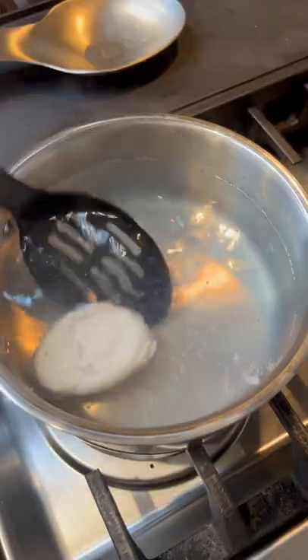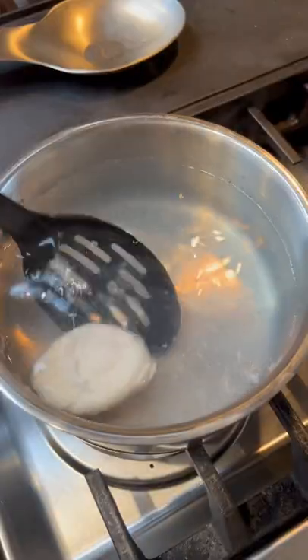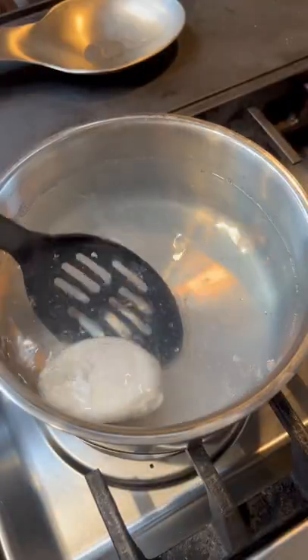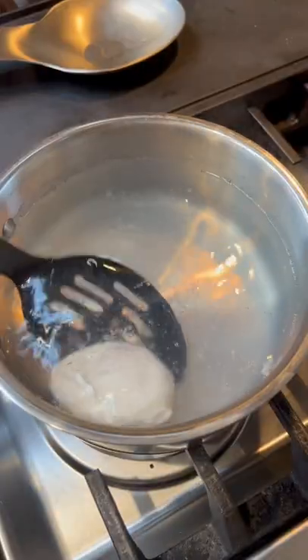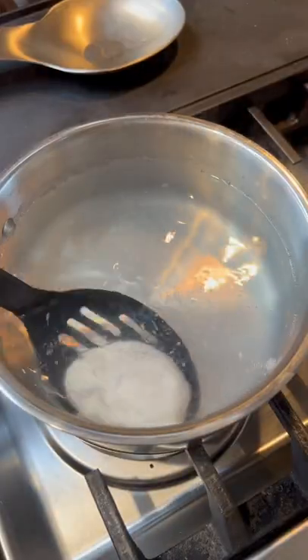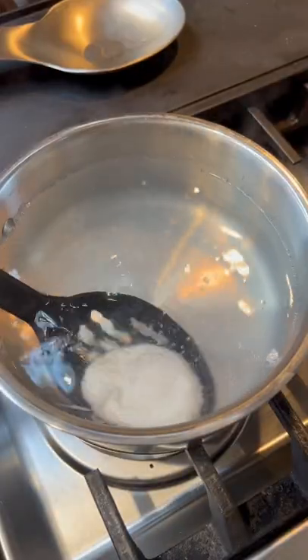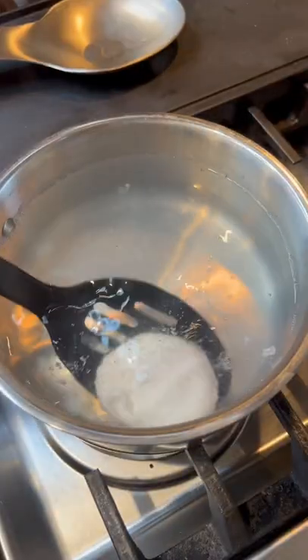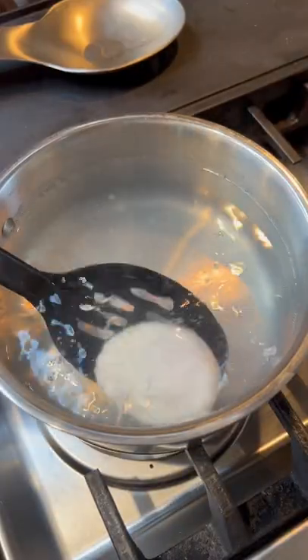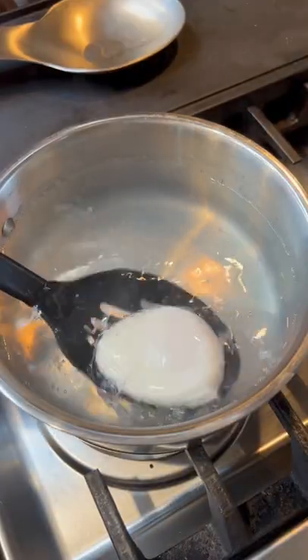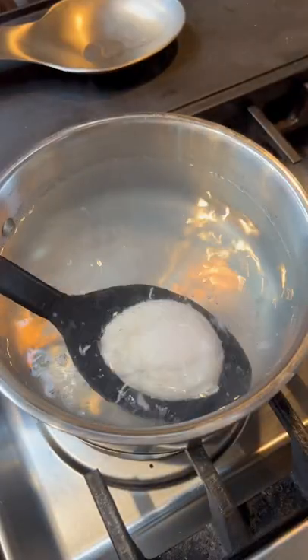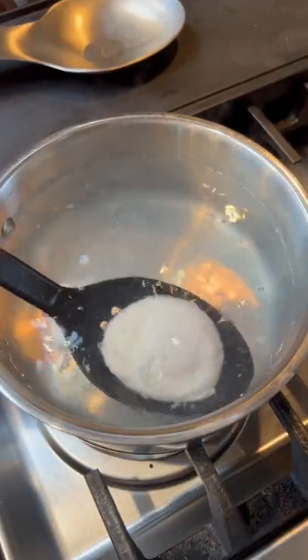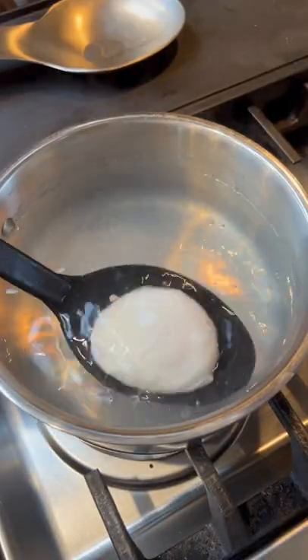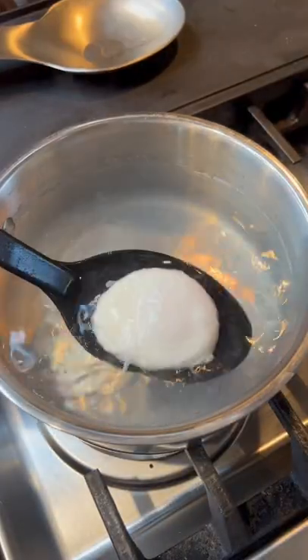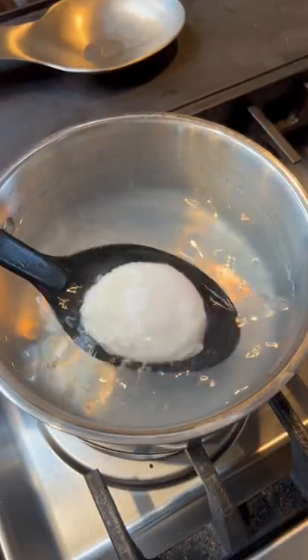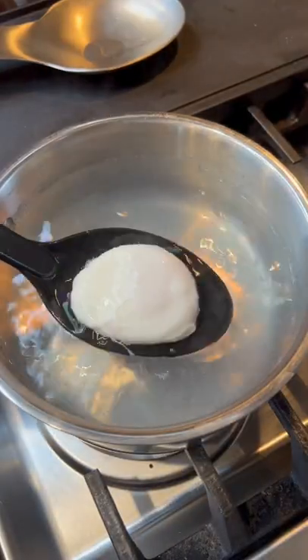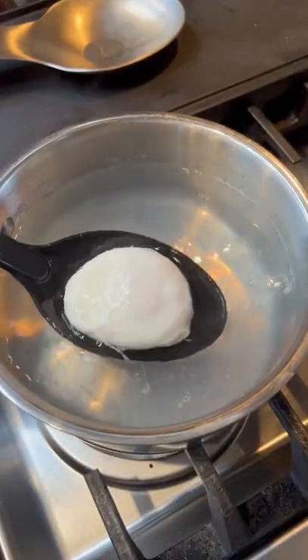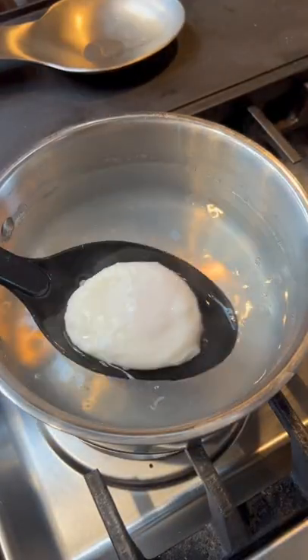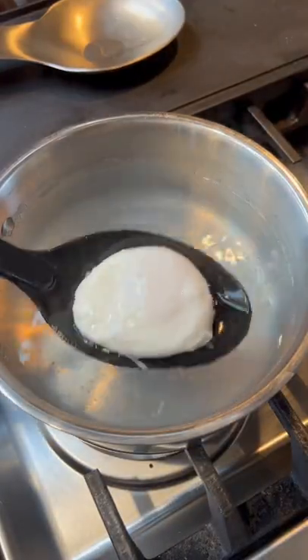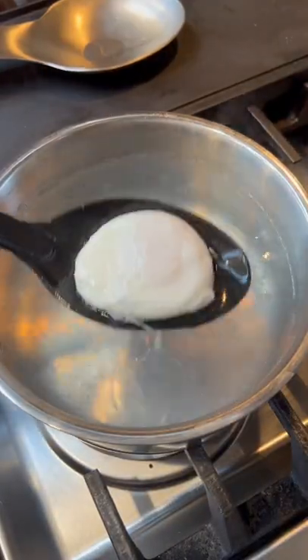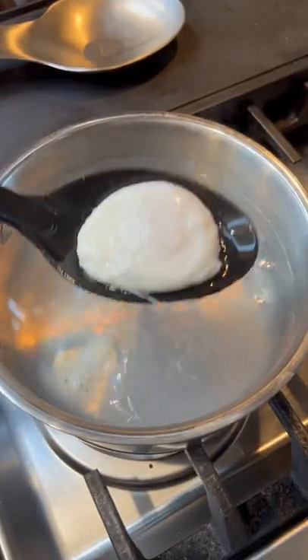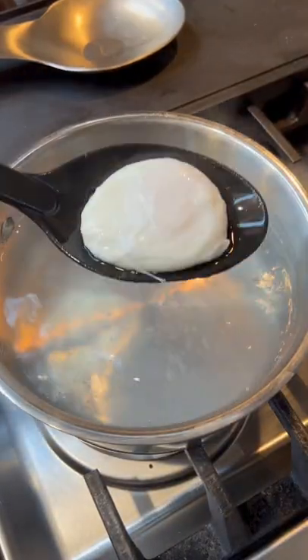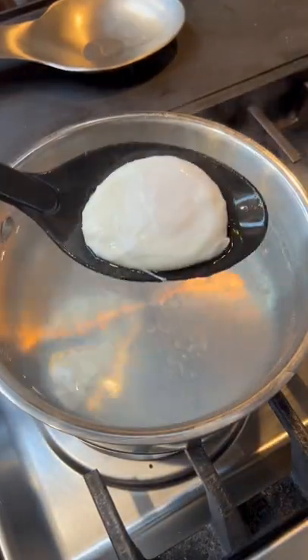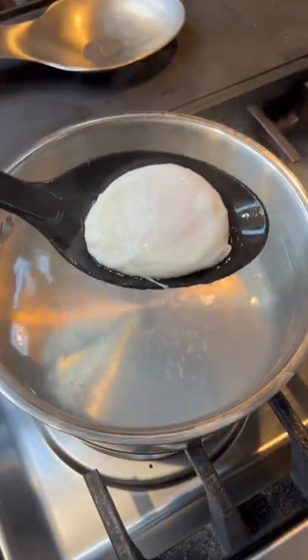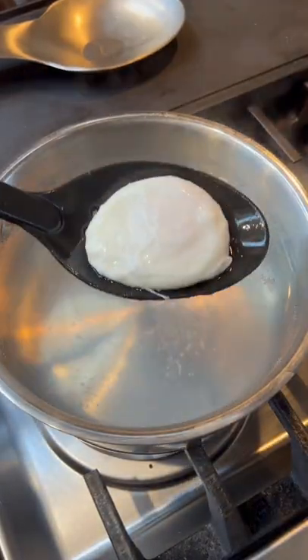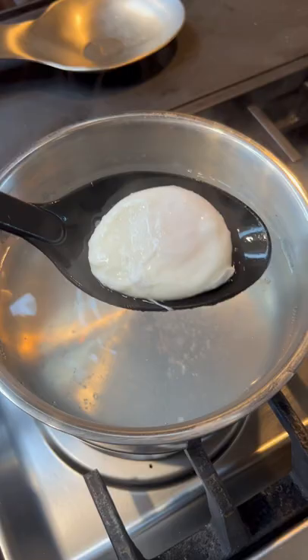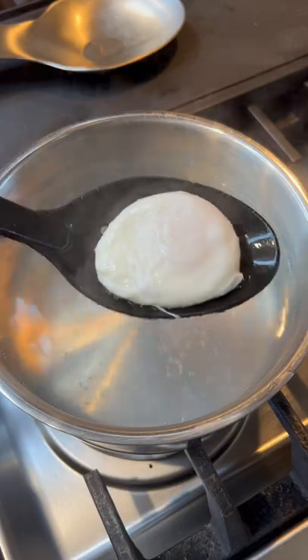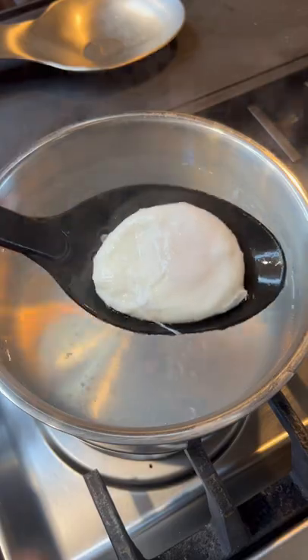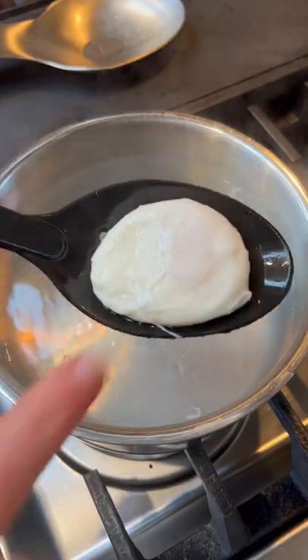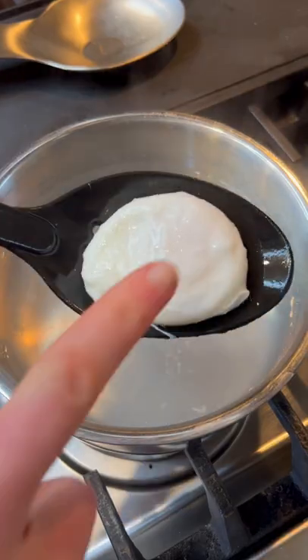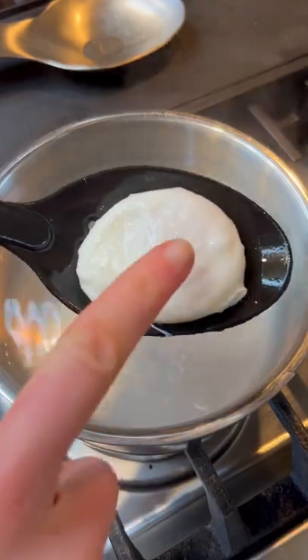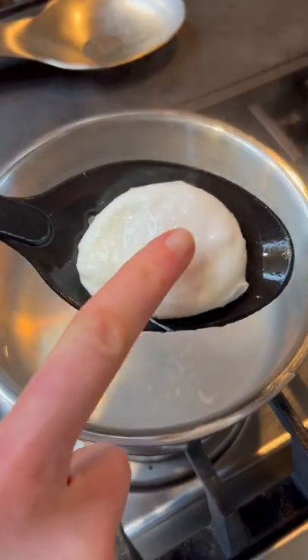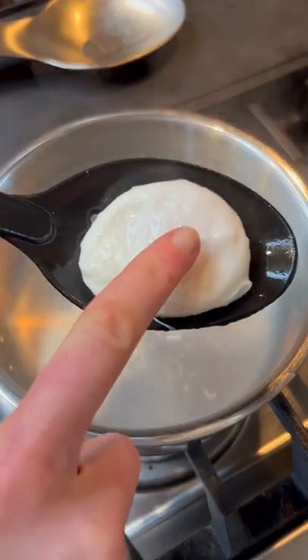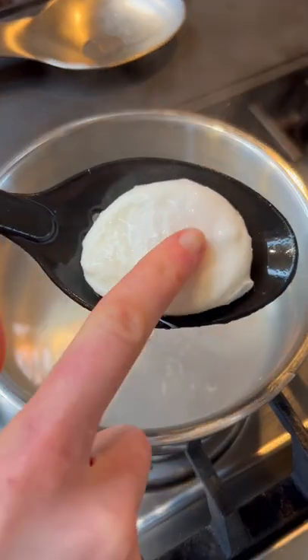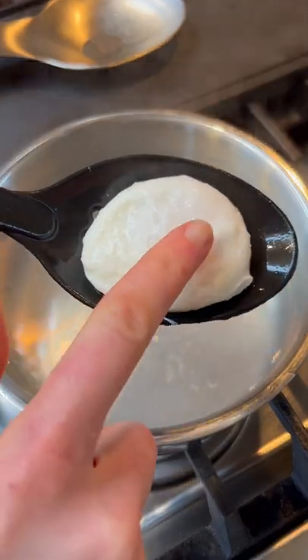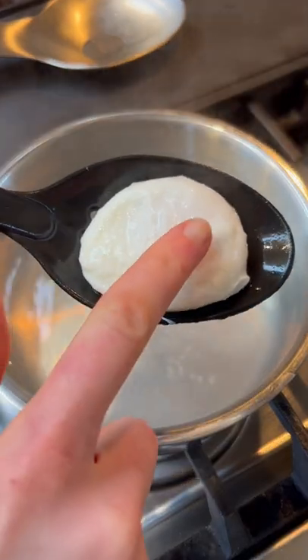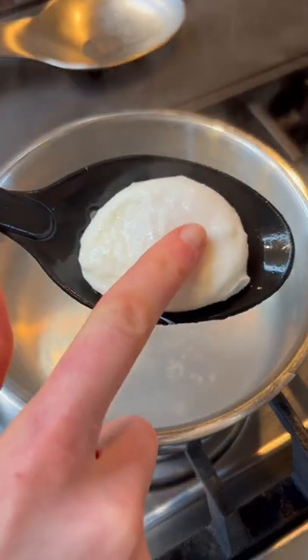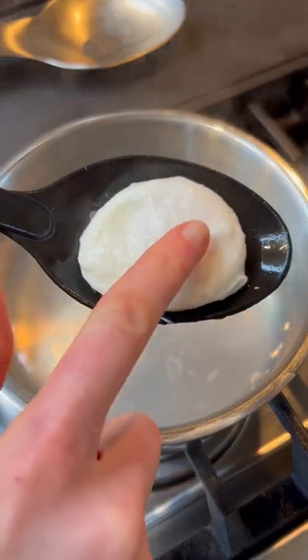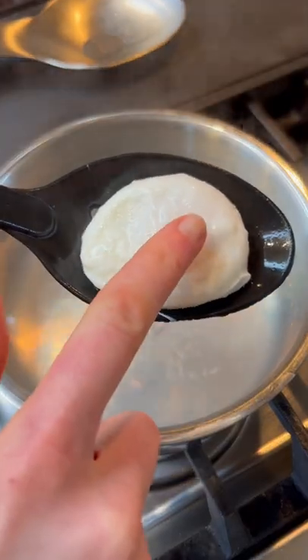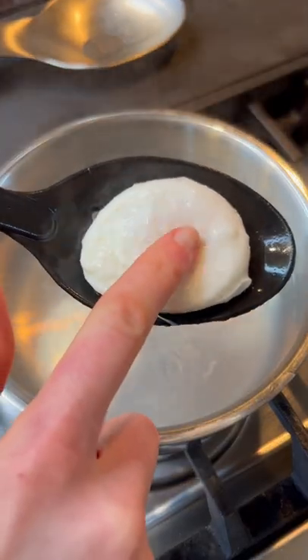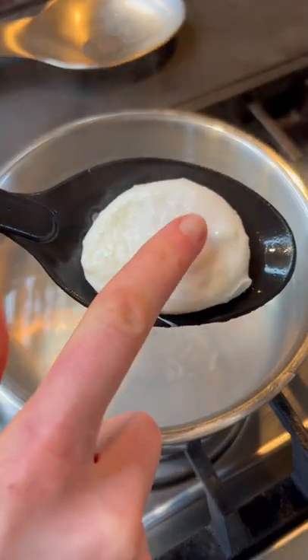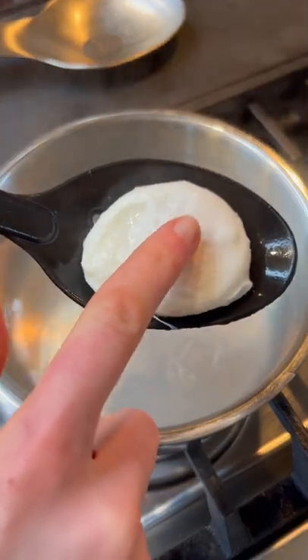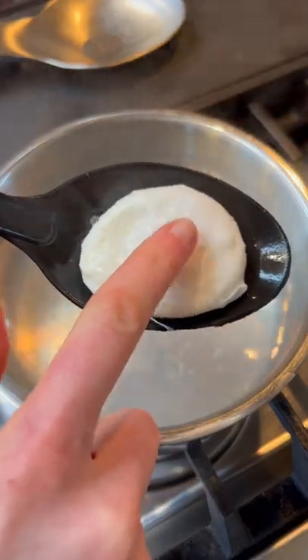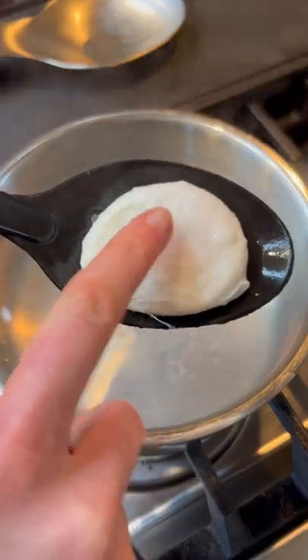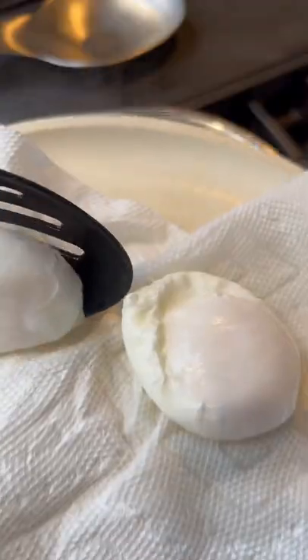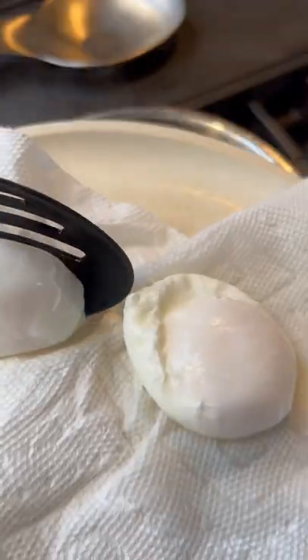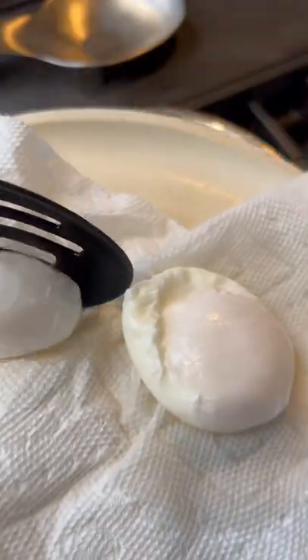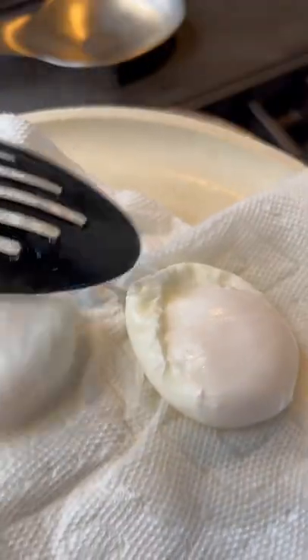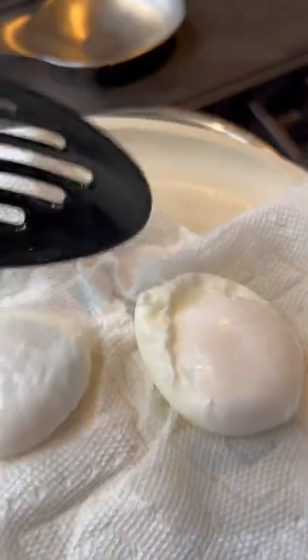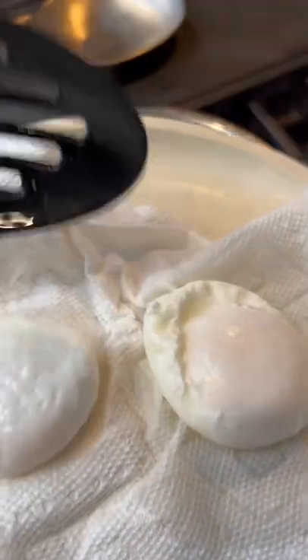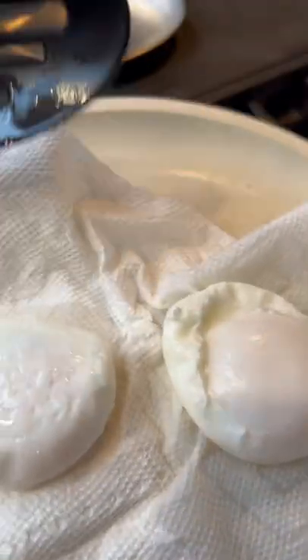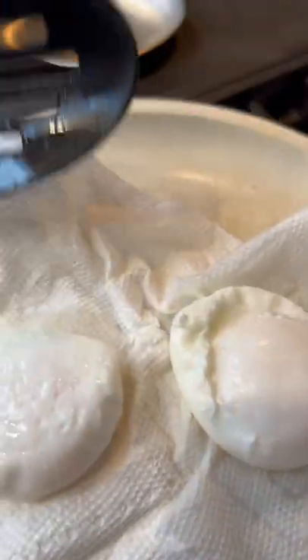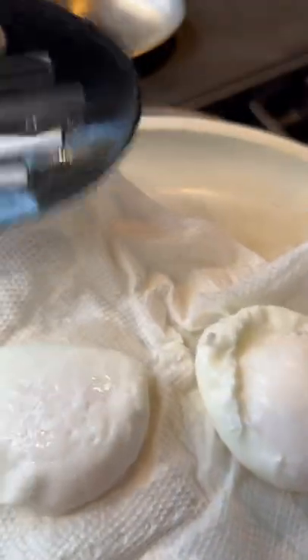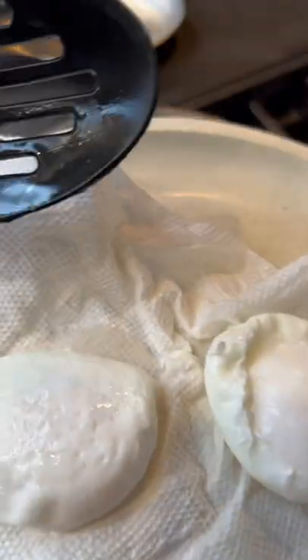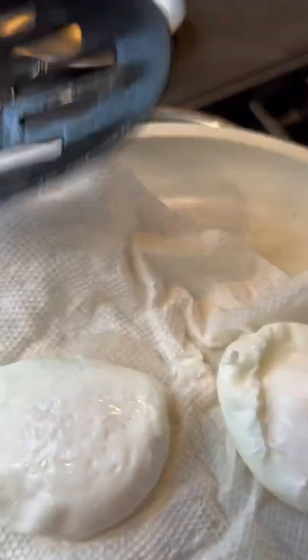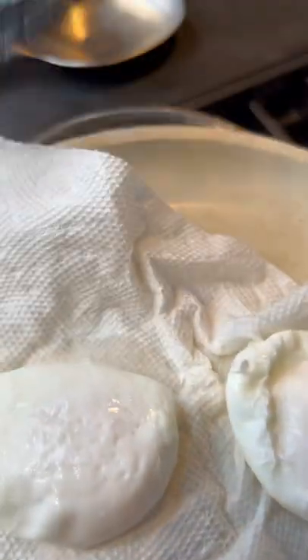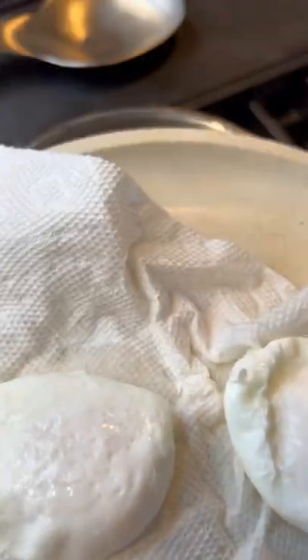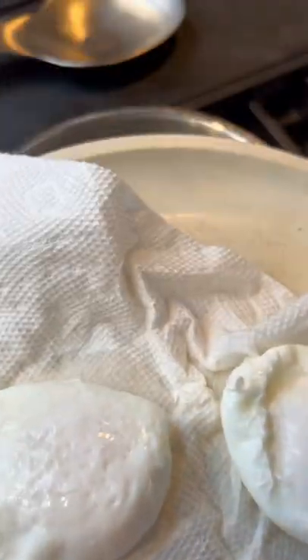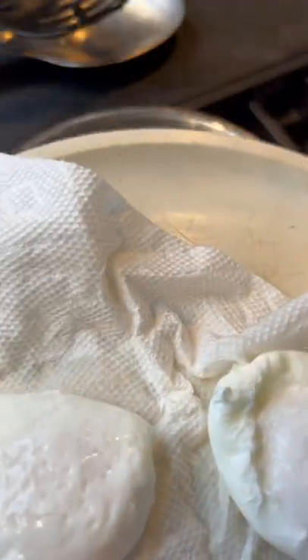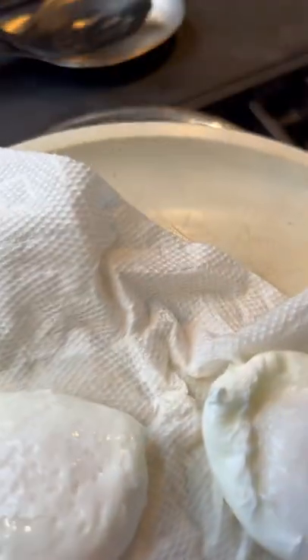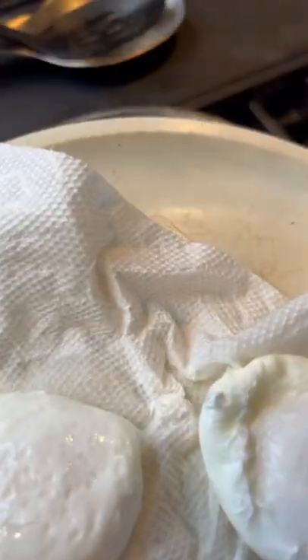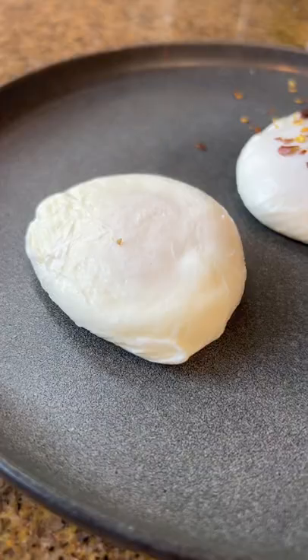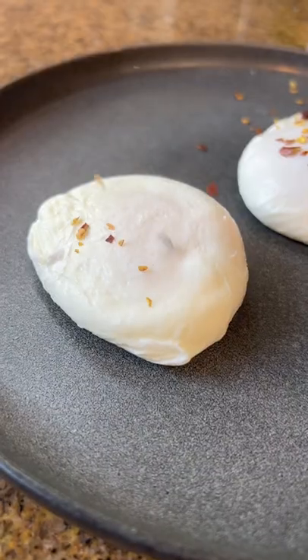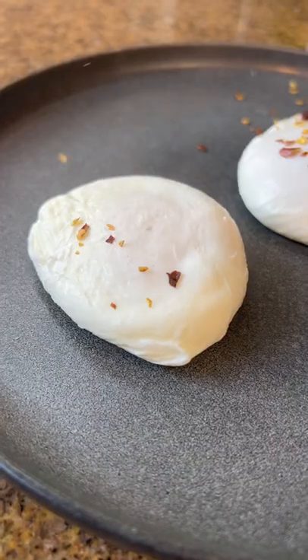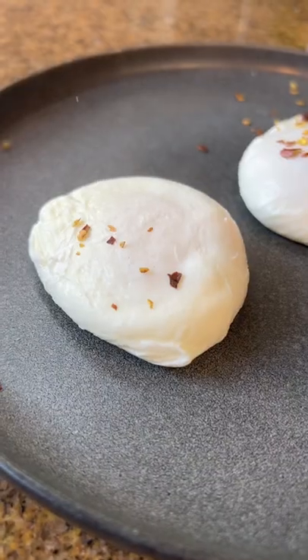After two to three minutes, check for doneness by gently pressing on the yolk. The yolk should jiggle but the whites are set. Put it on a paper towel and then serve.